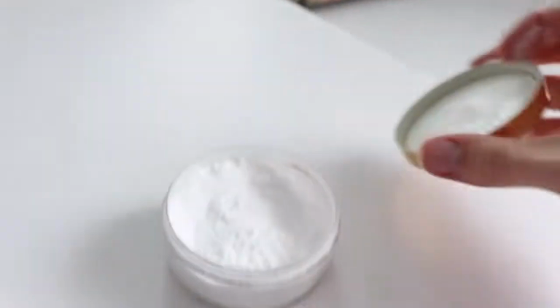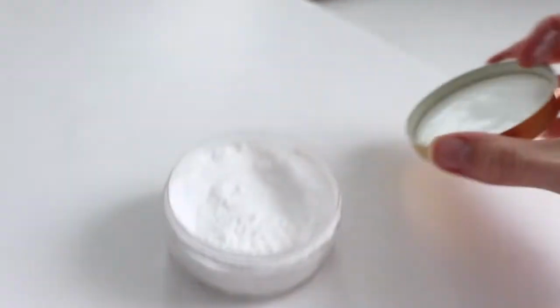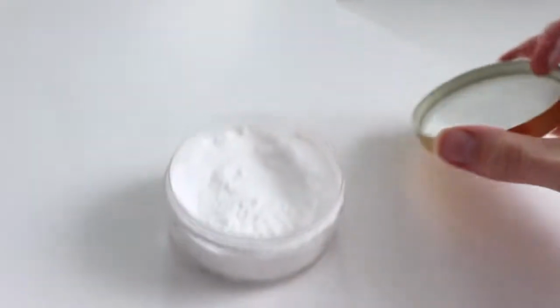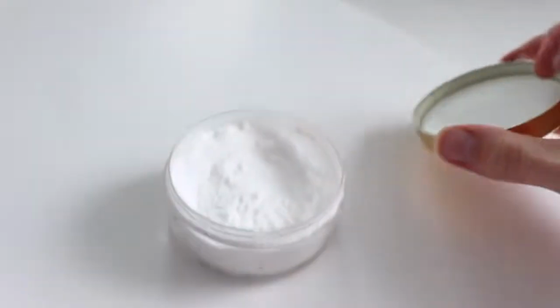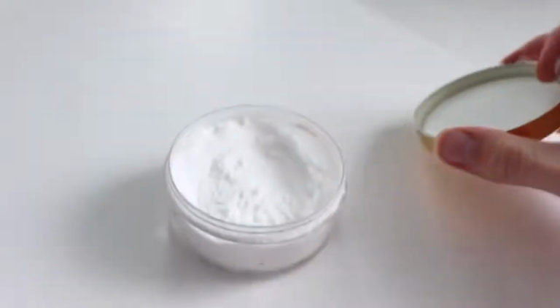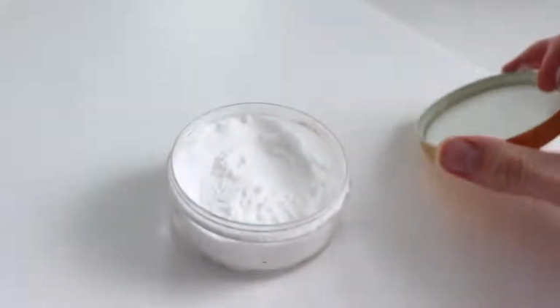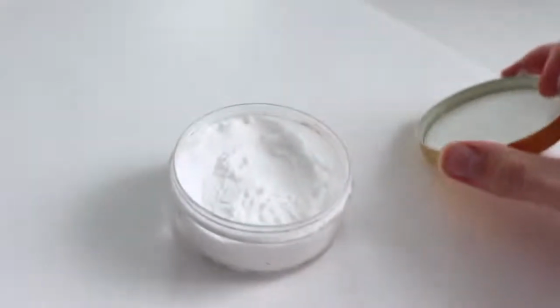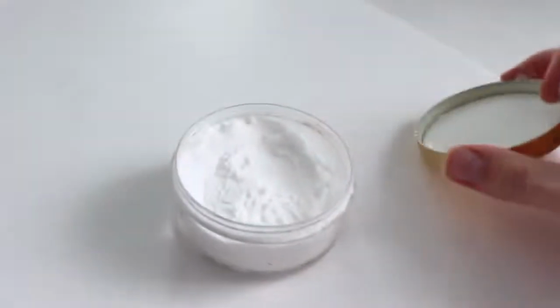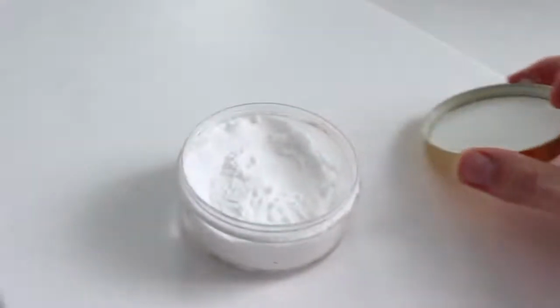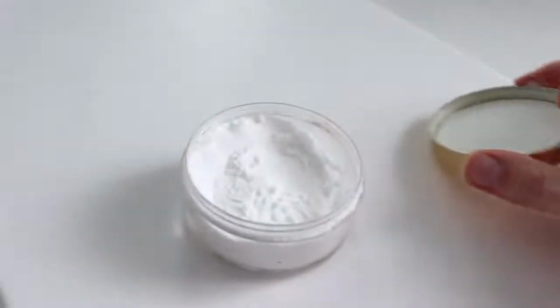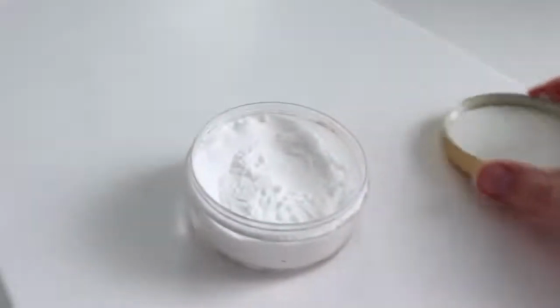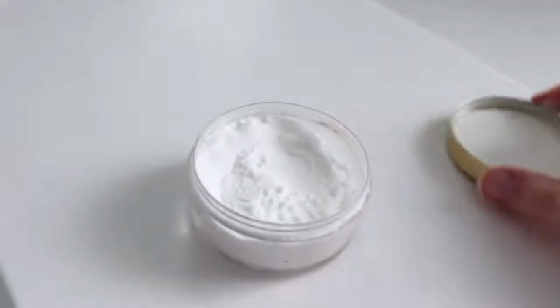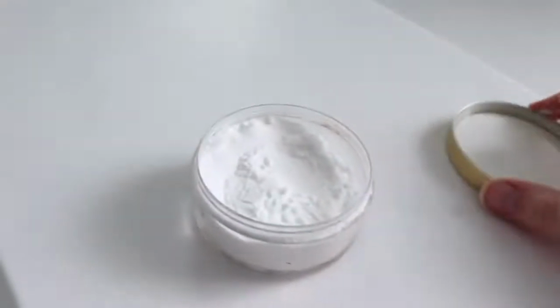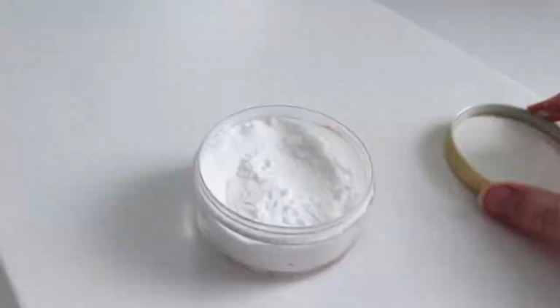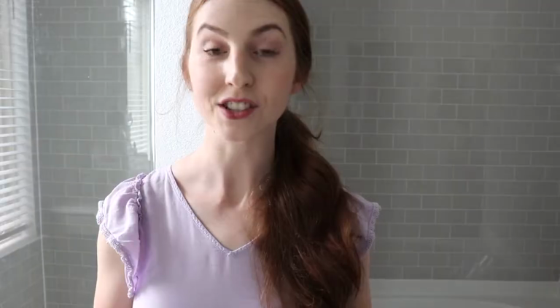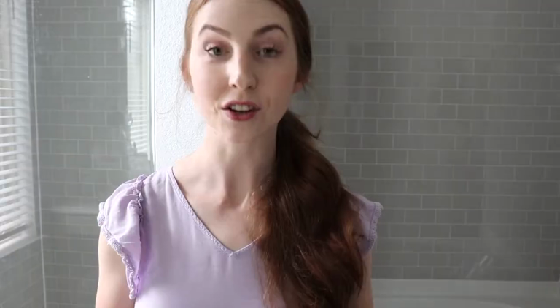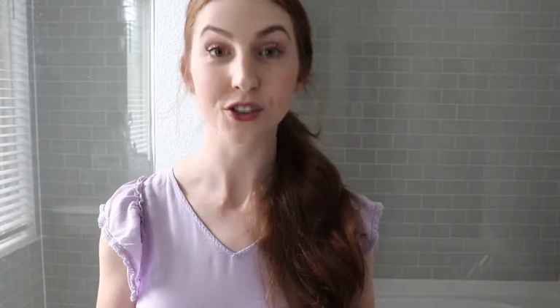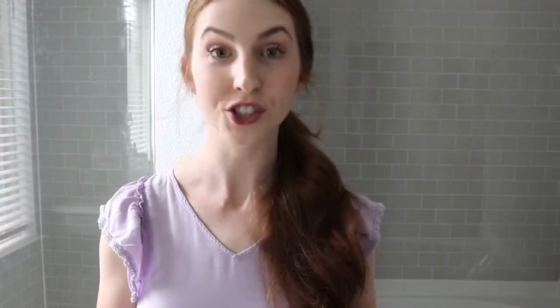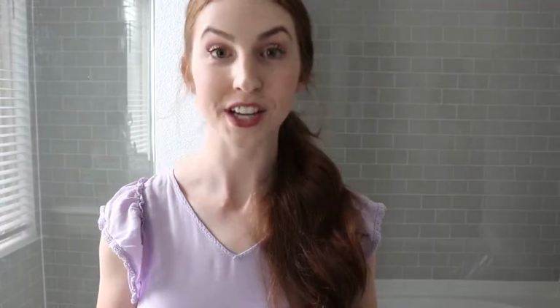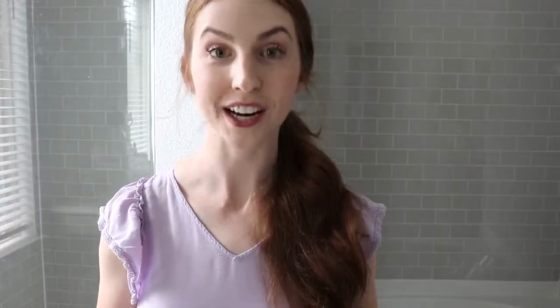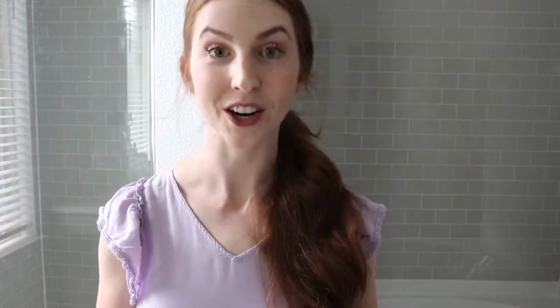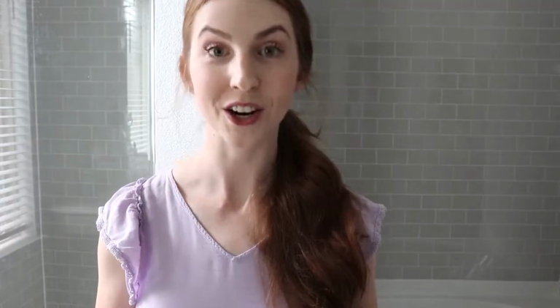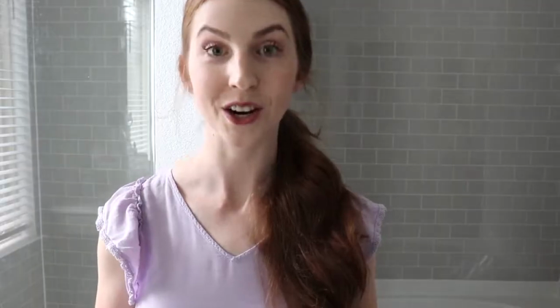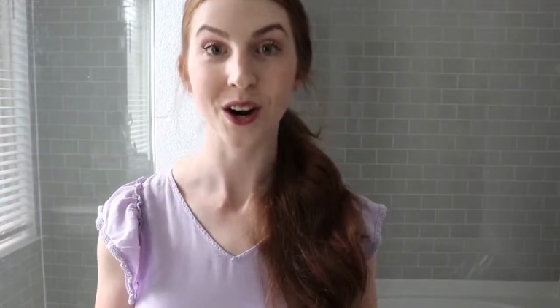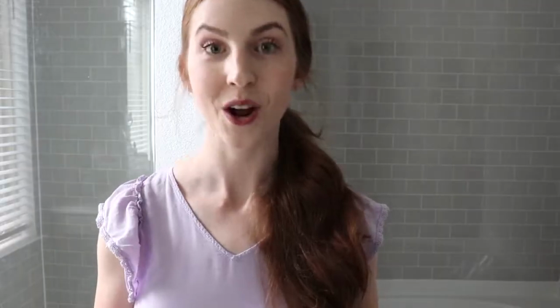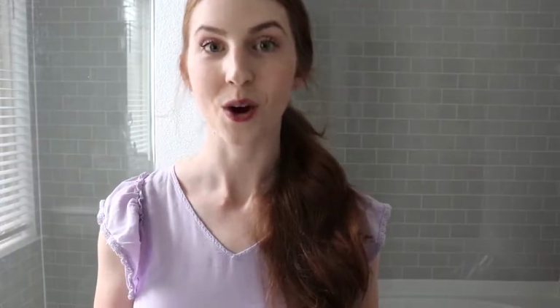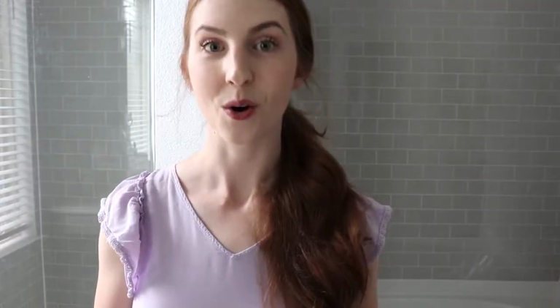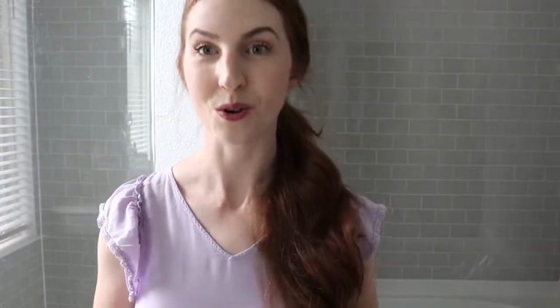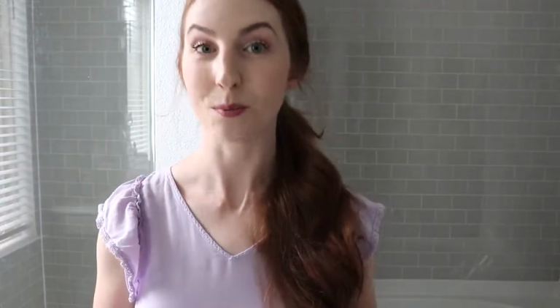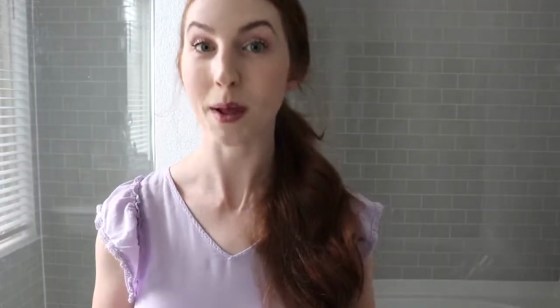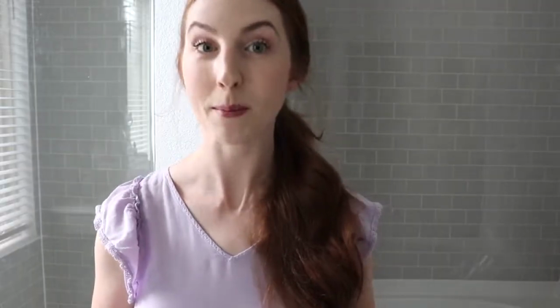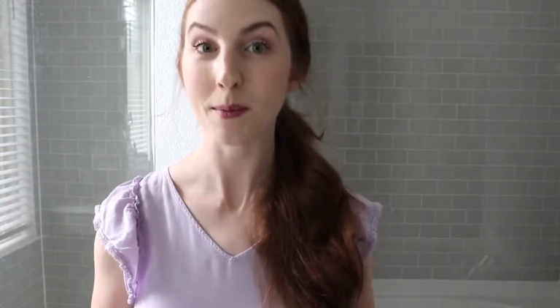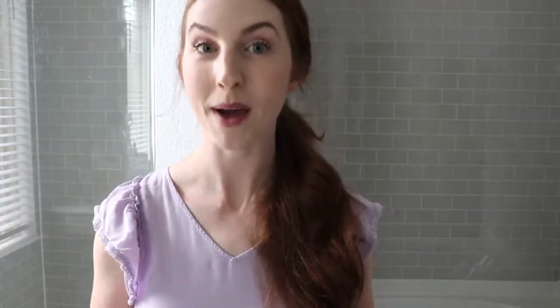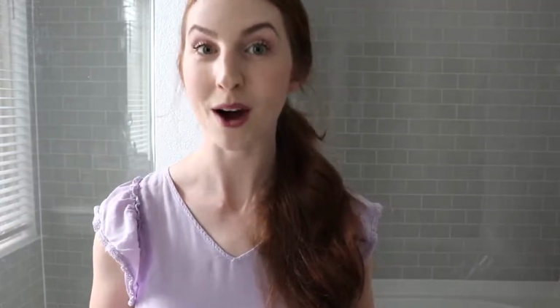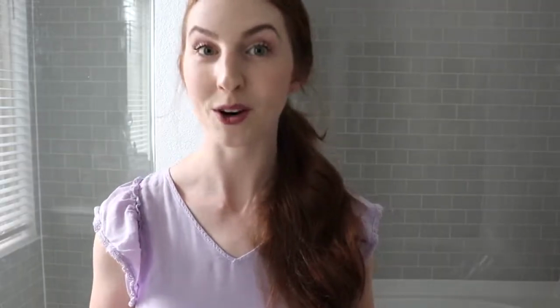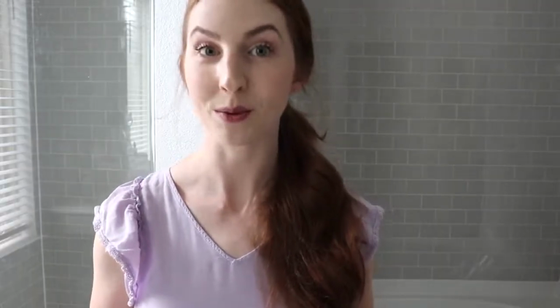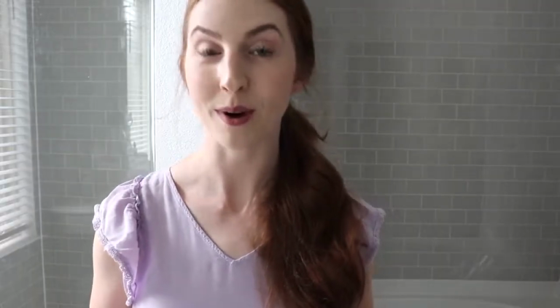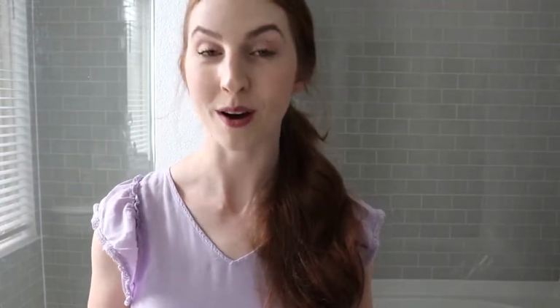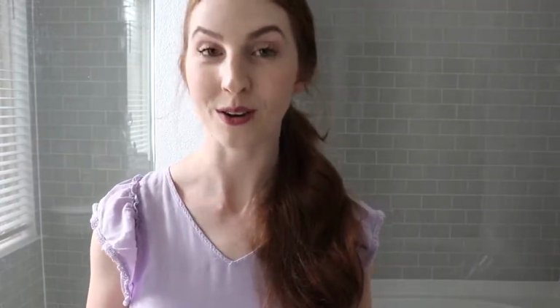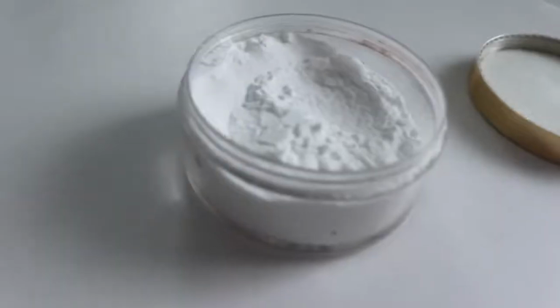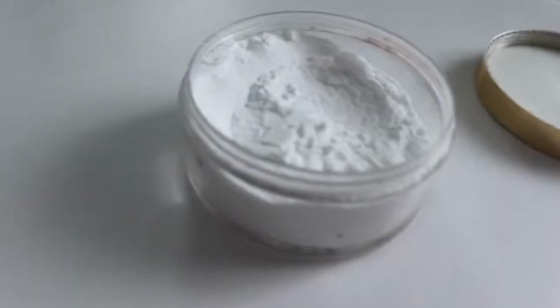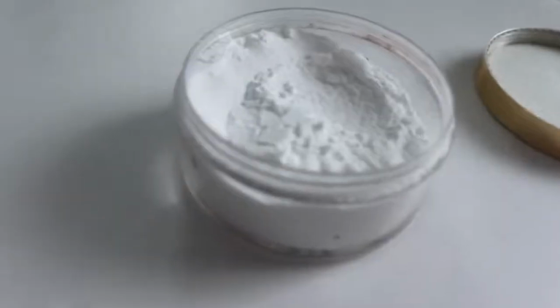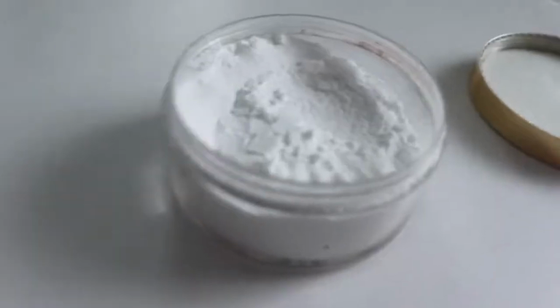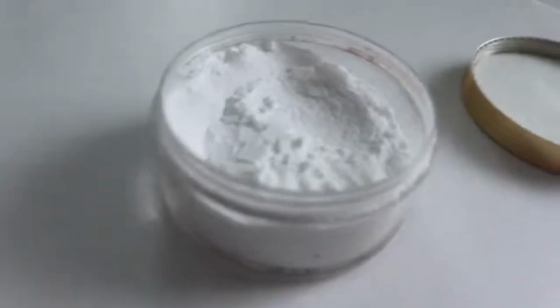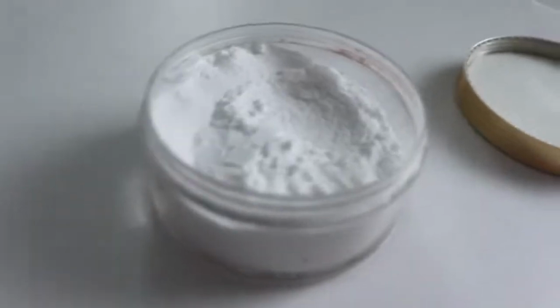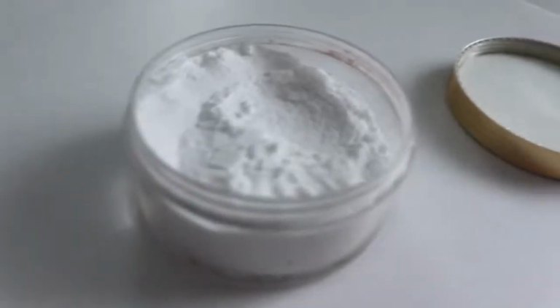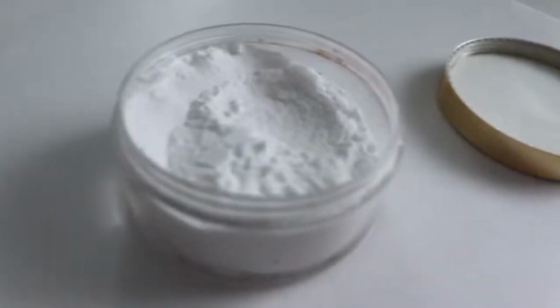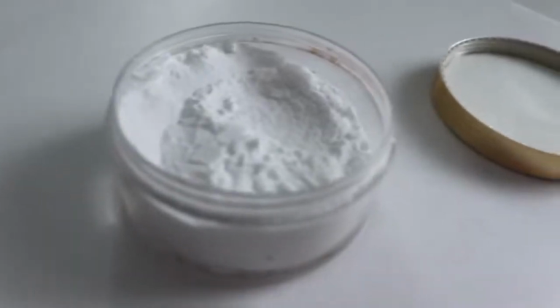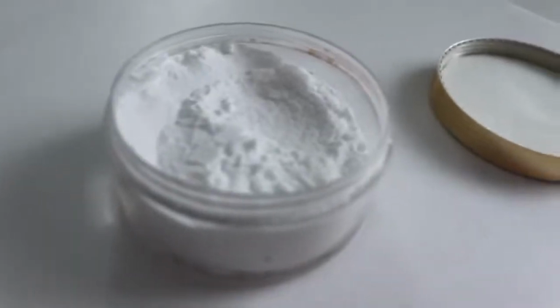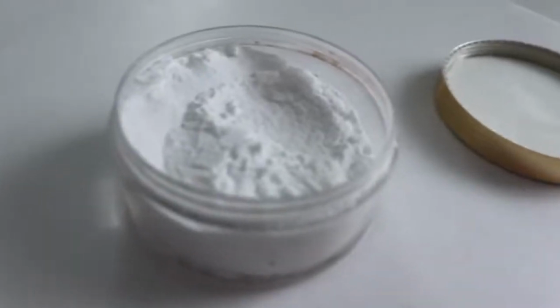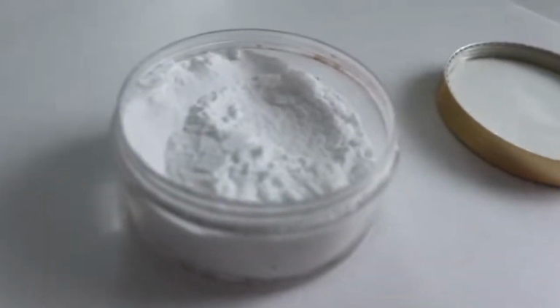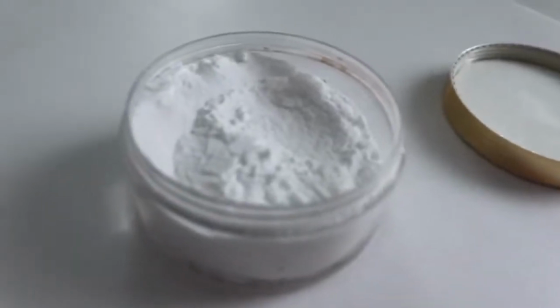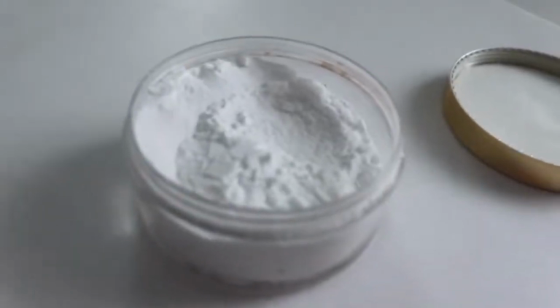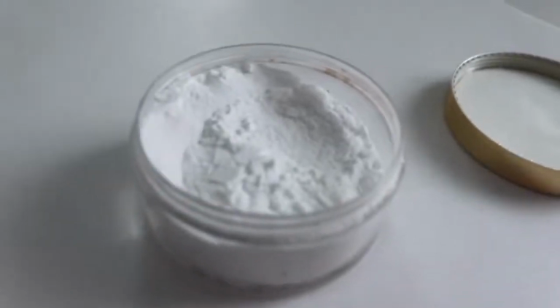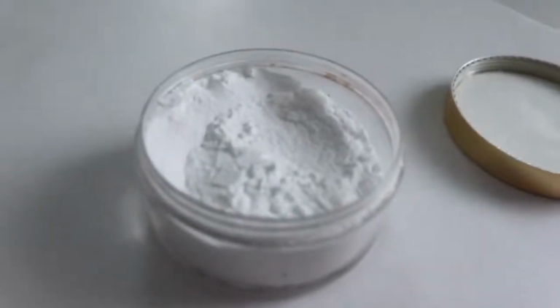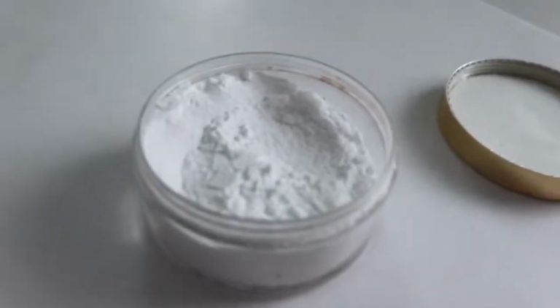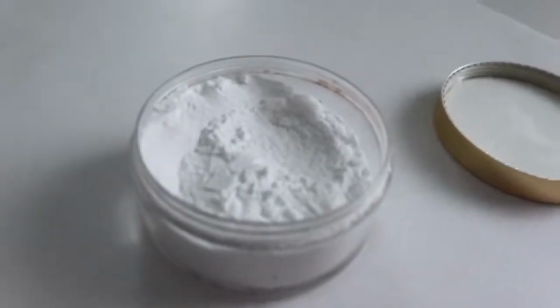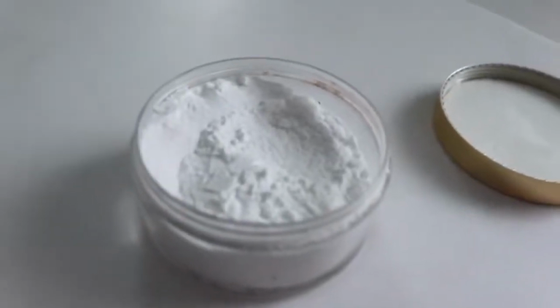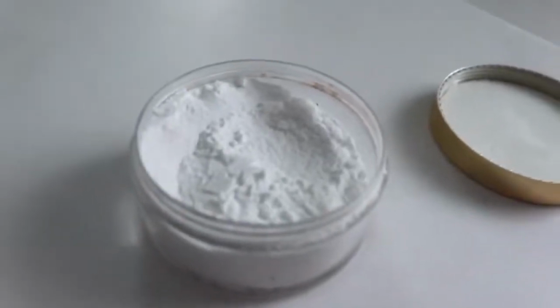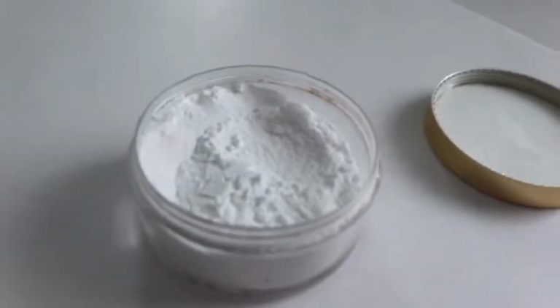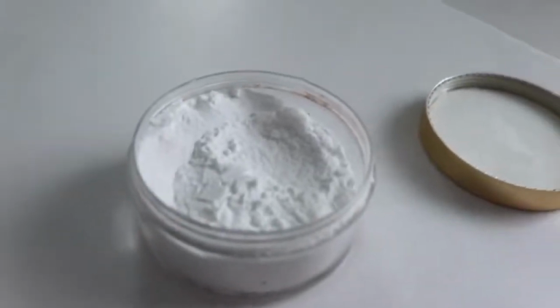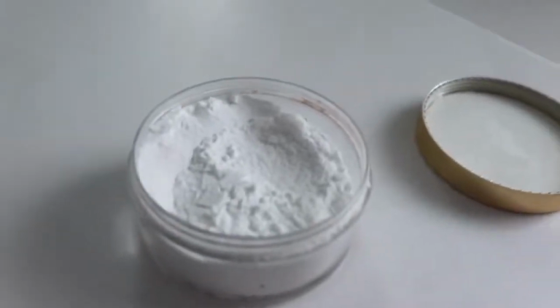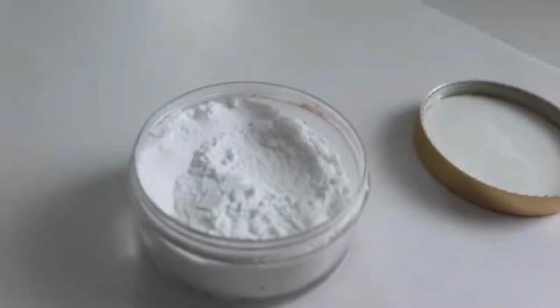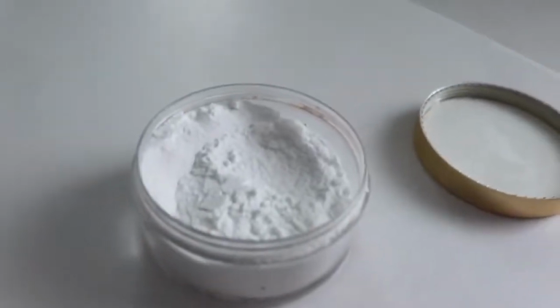Gather these ingredients and put them in a container of your choice — an old empty salt shaker, a baby powder bottle, or an old powder makeup container.